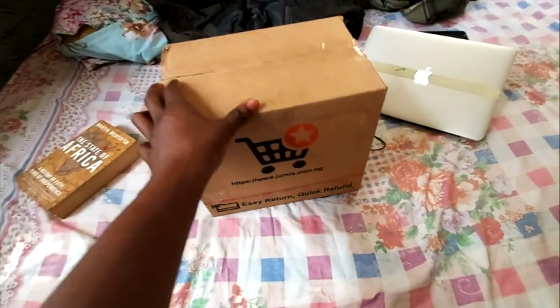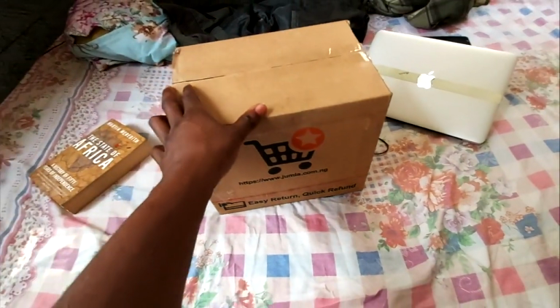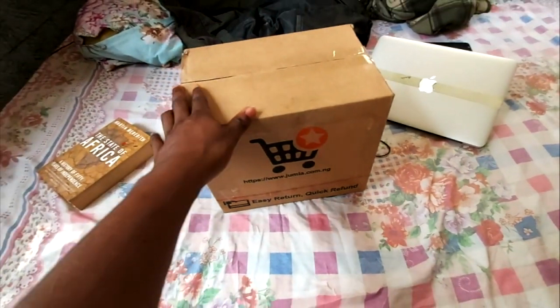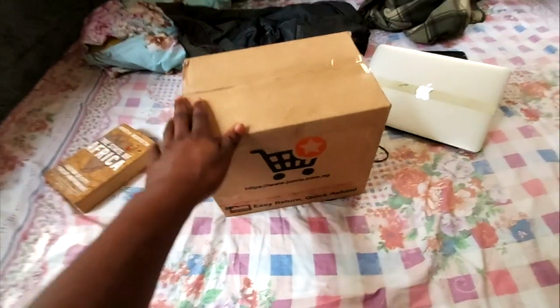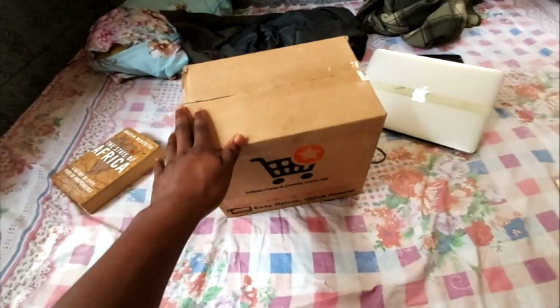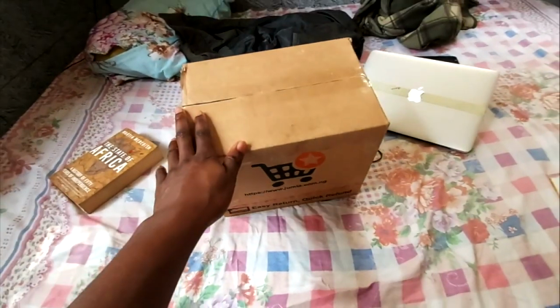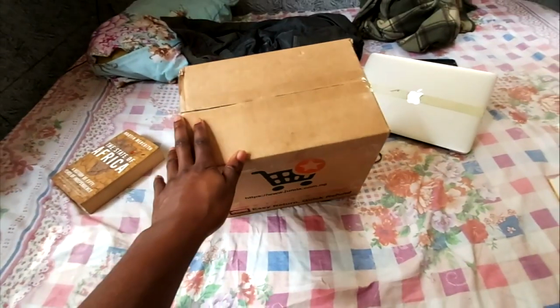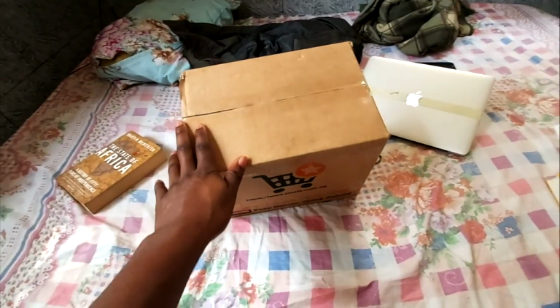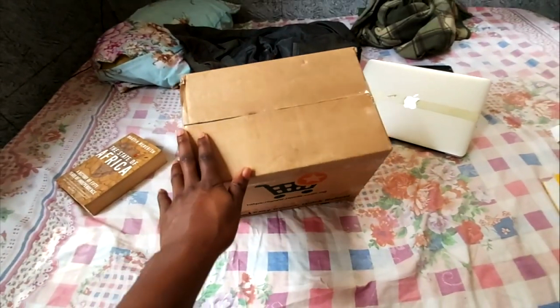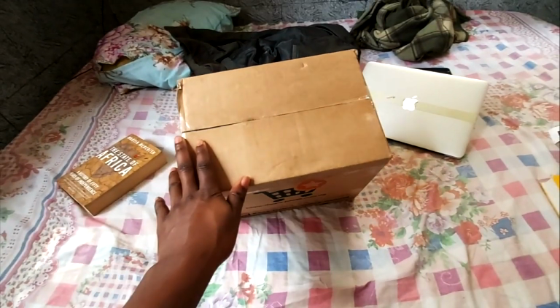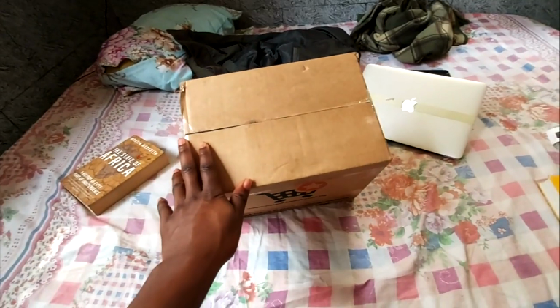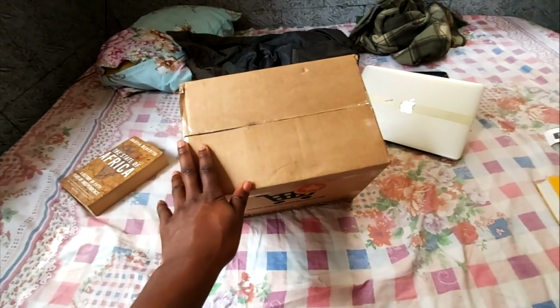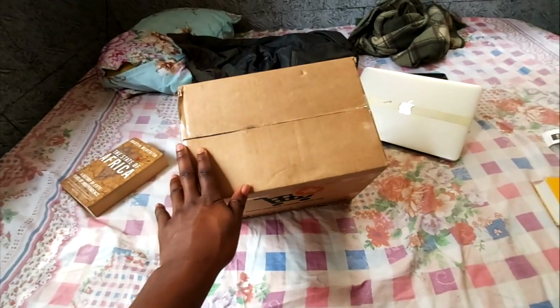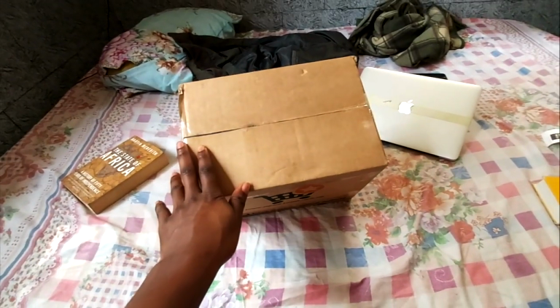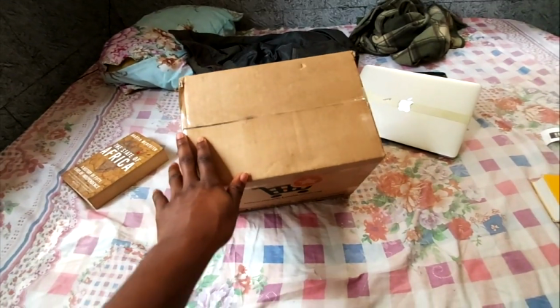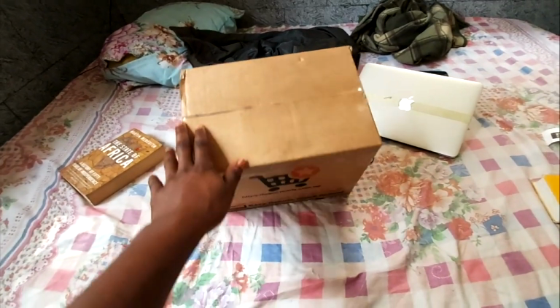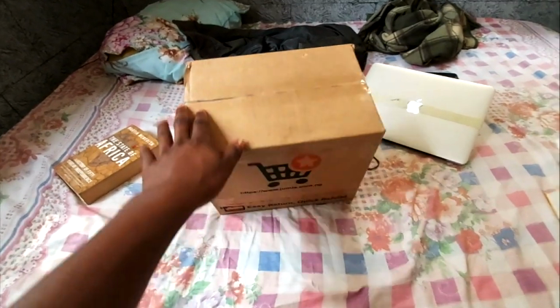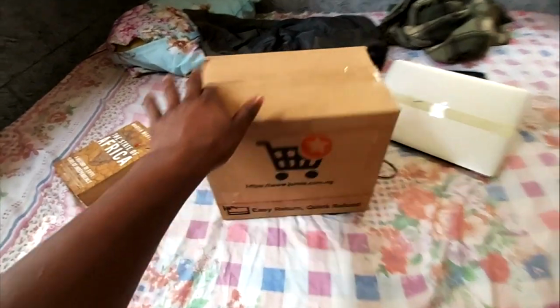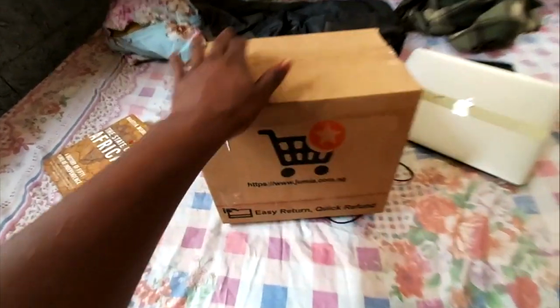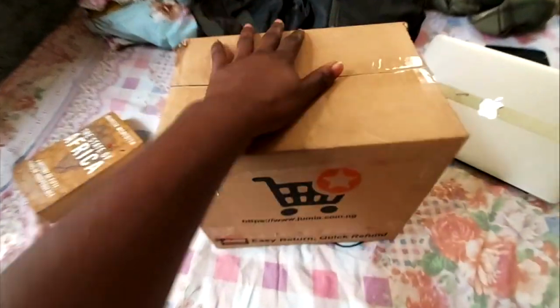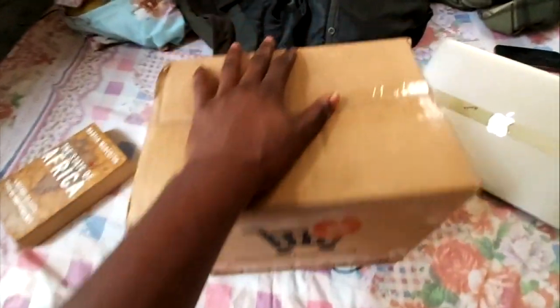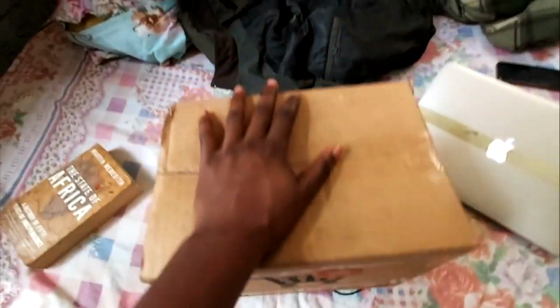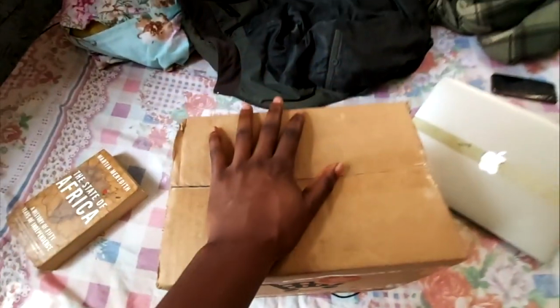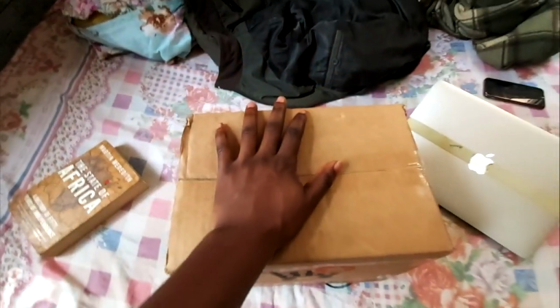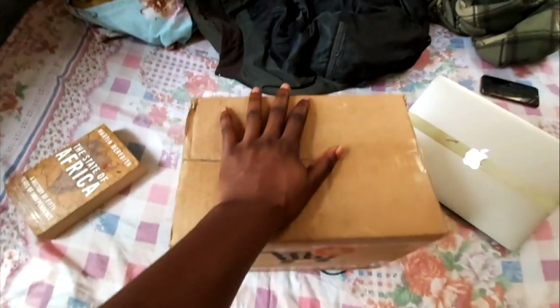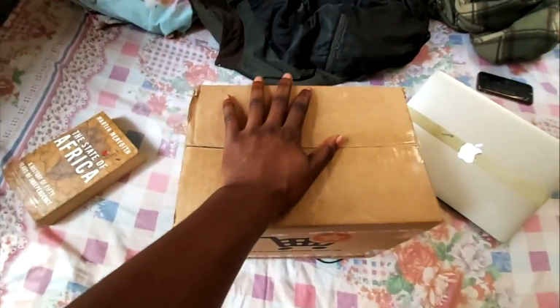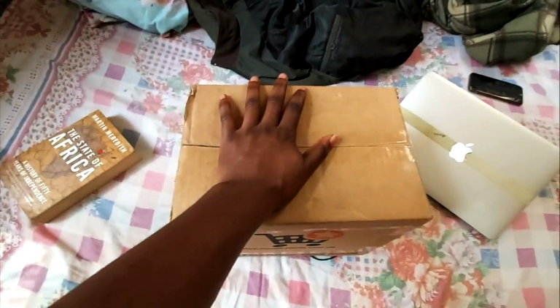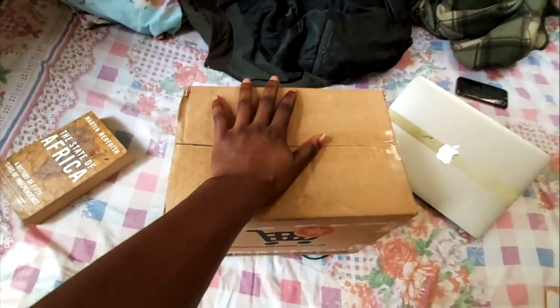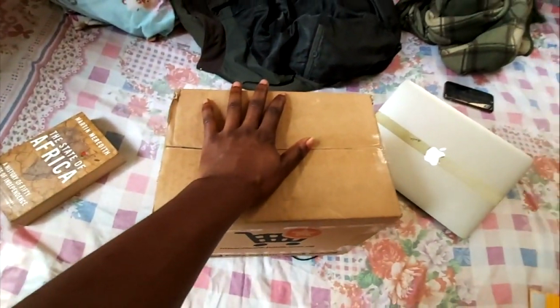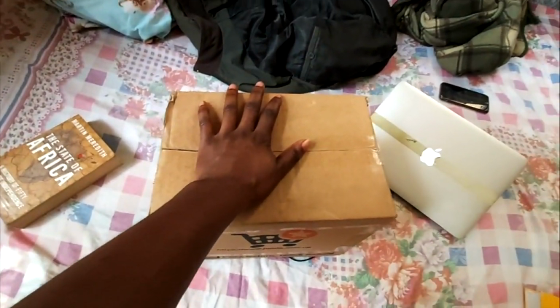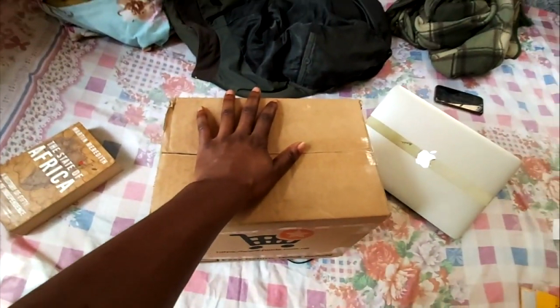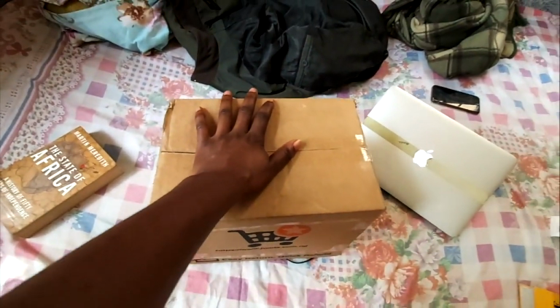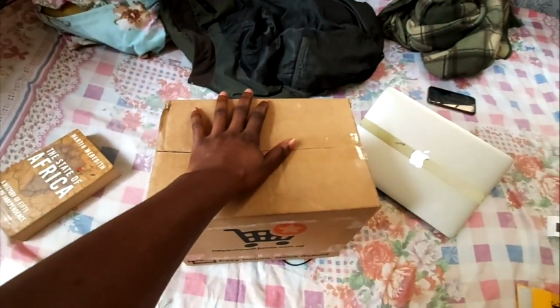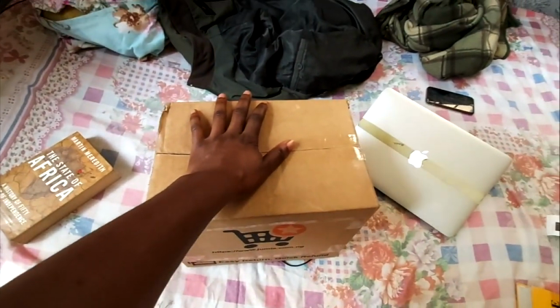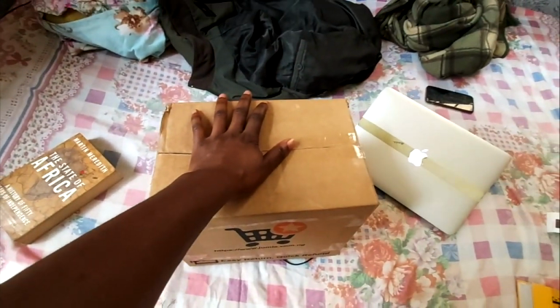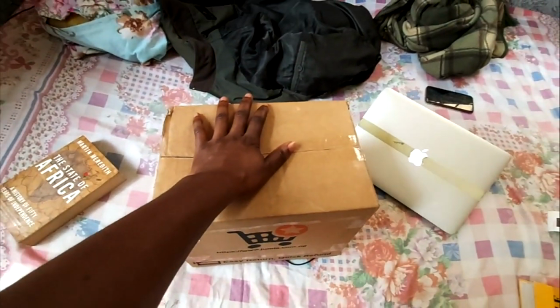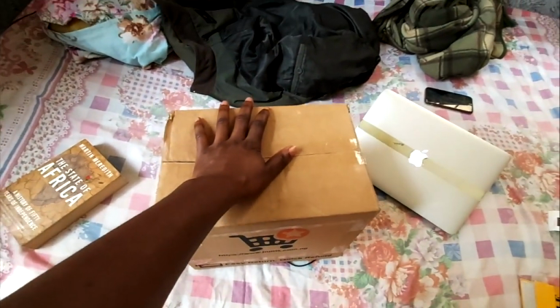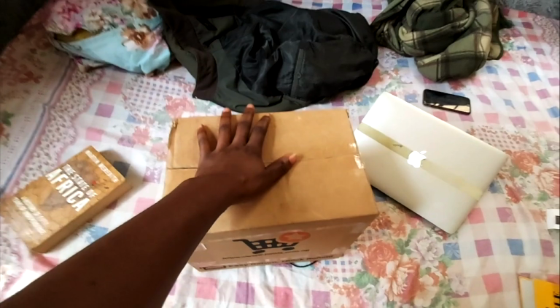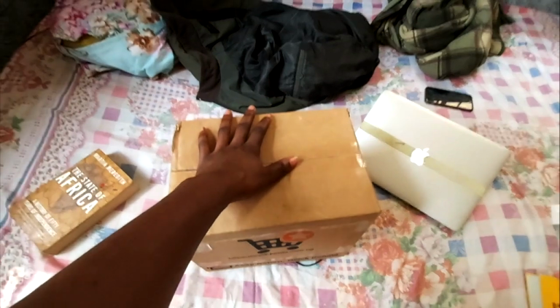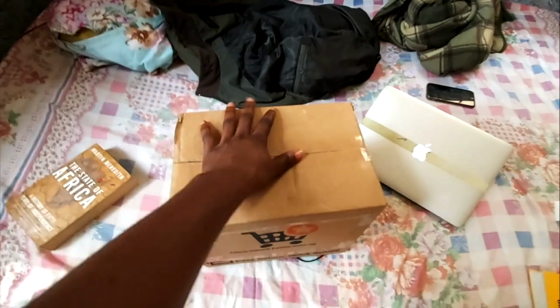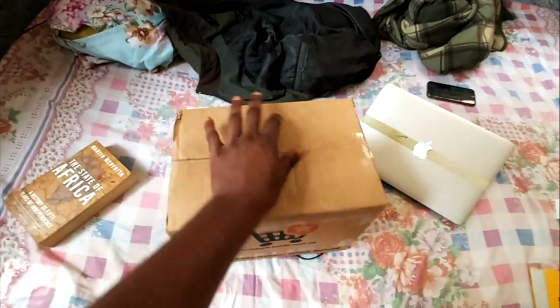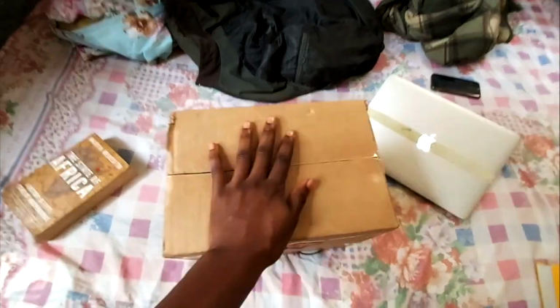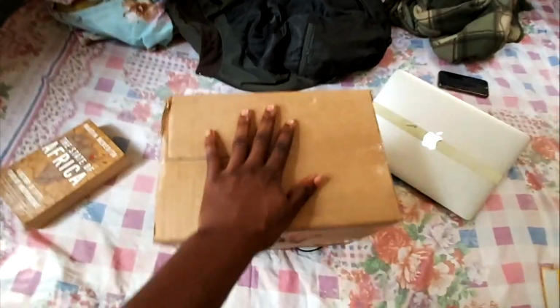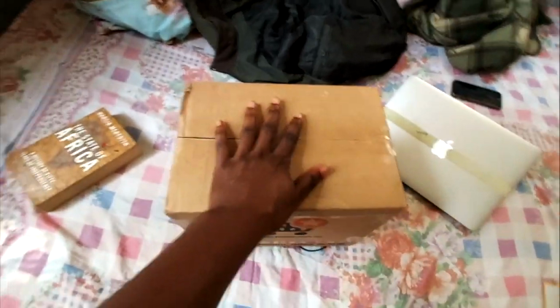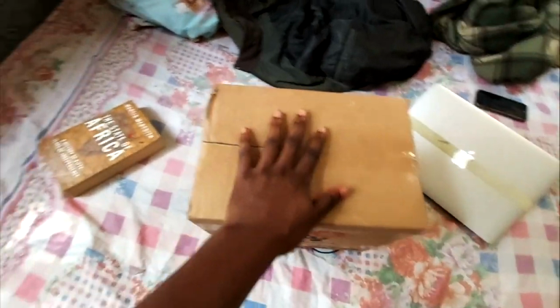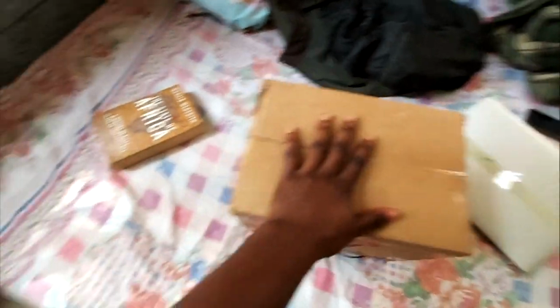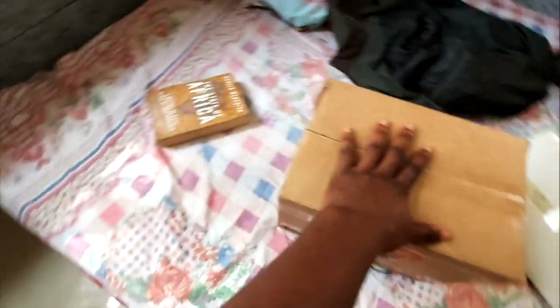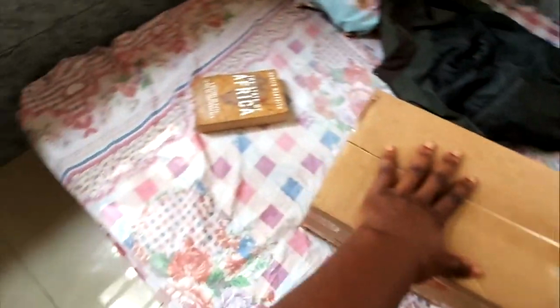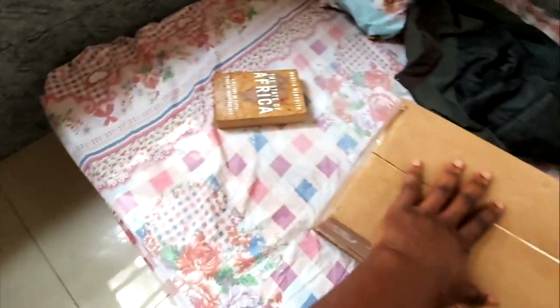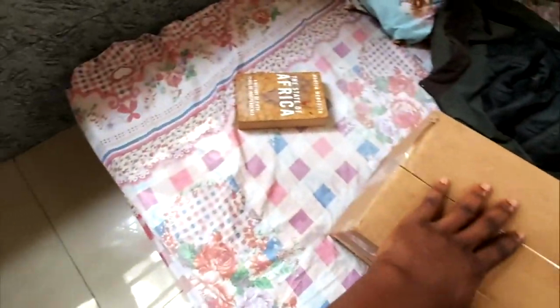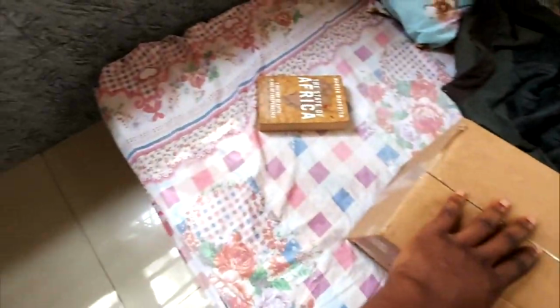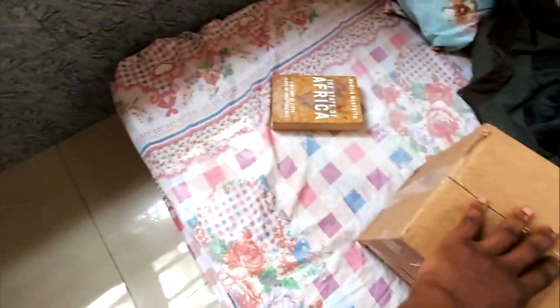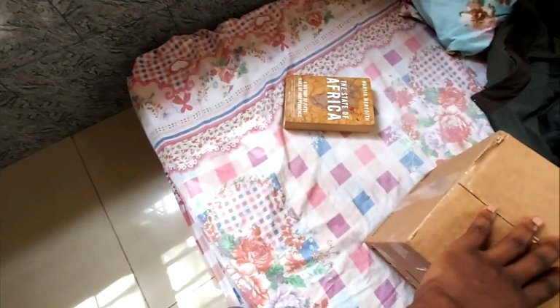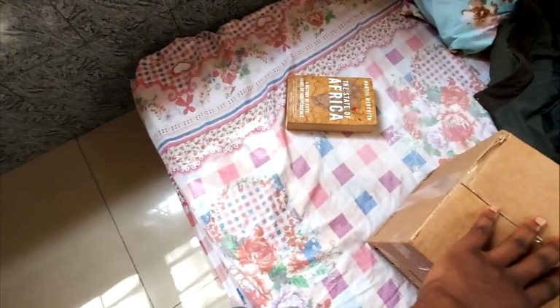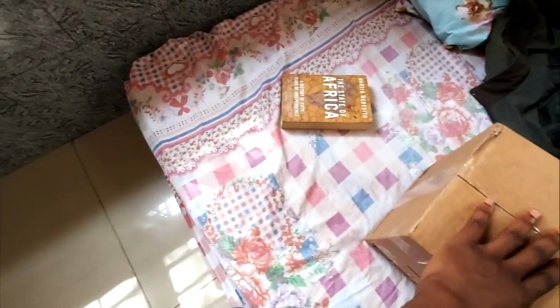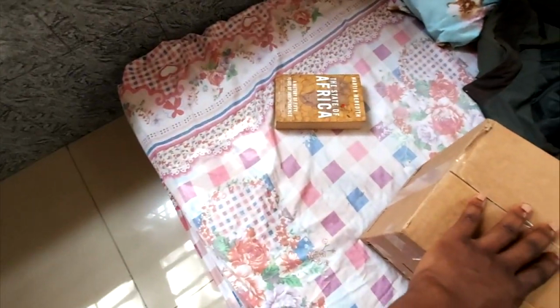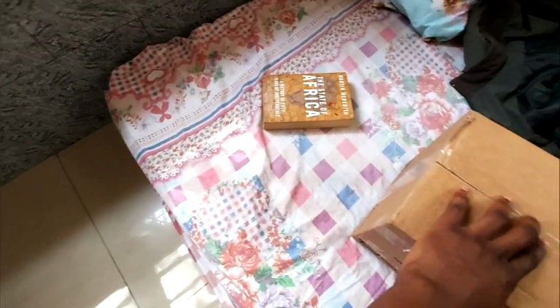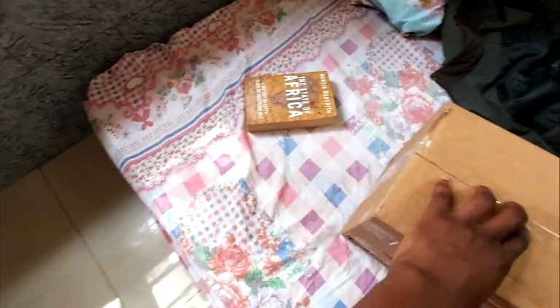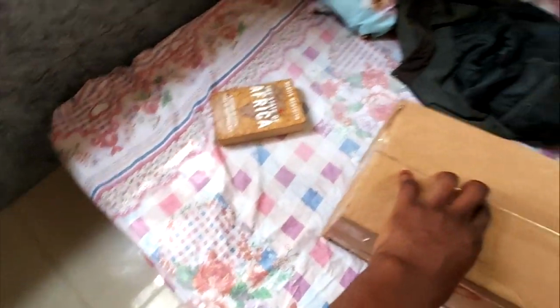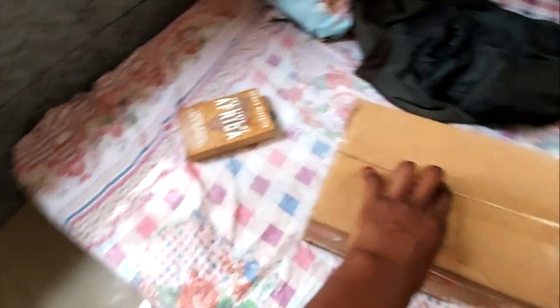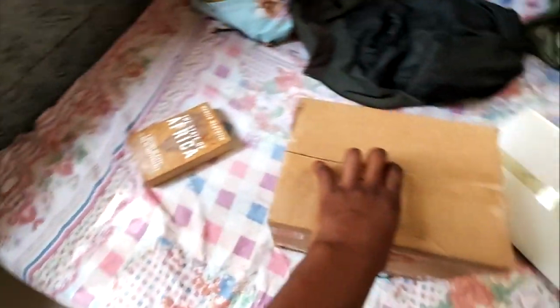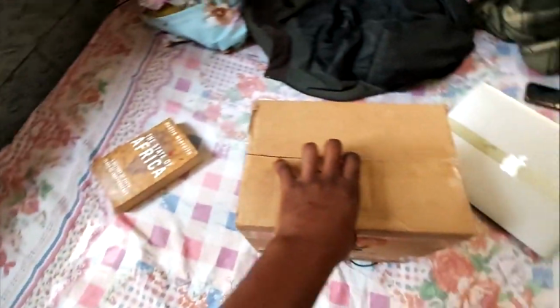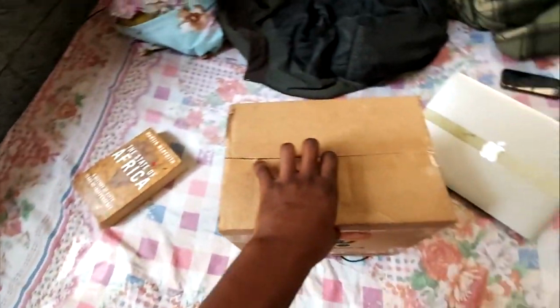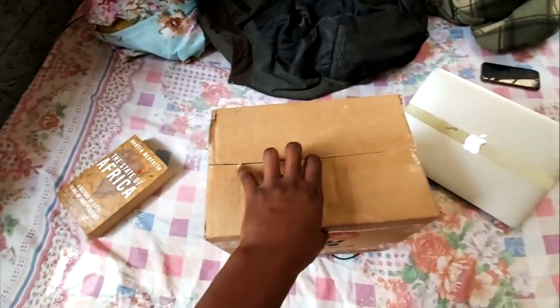So right now I am doing an unboxing to see how it looks, but I'm trying to look for a knife or something to cut it with.